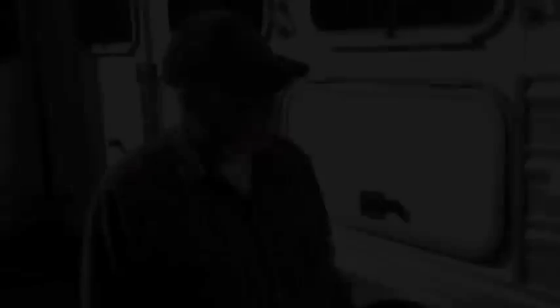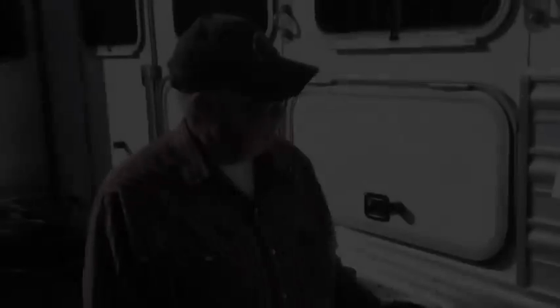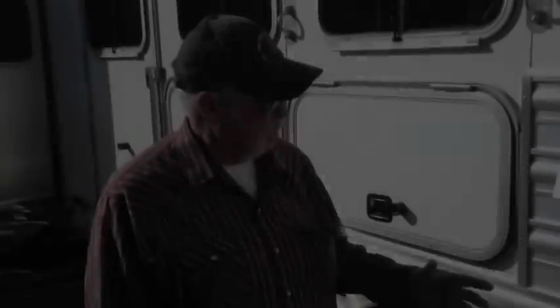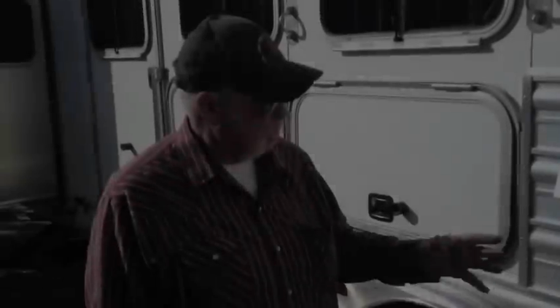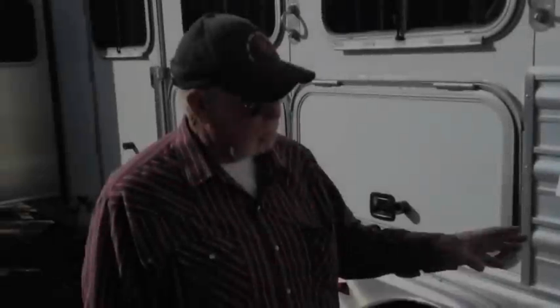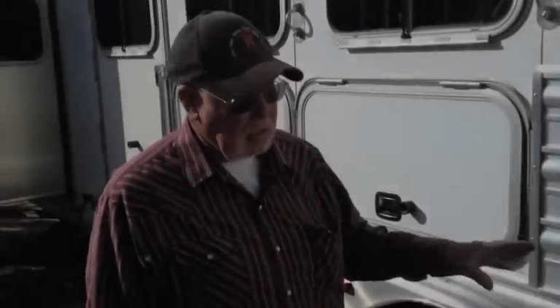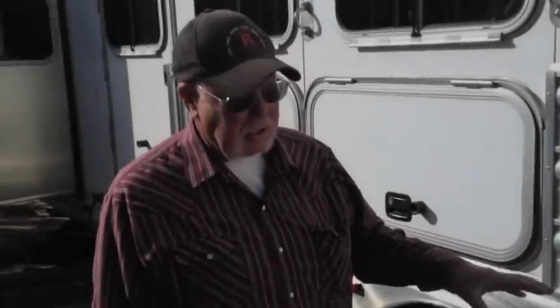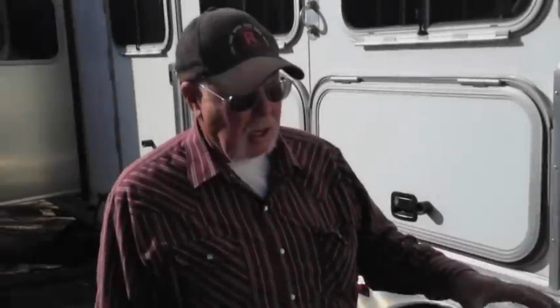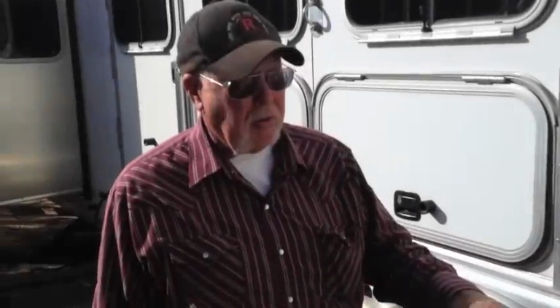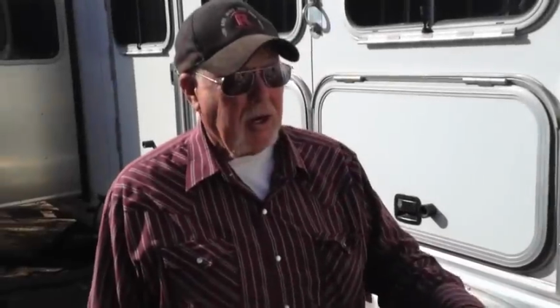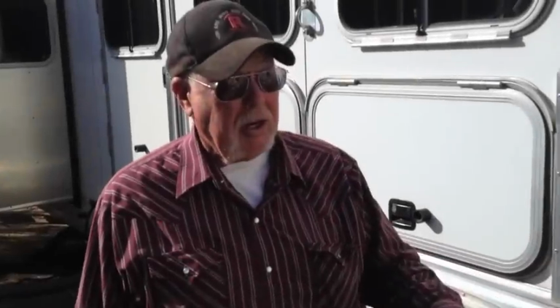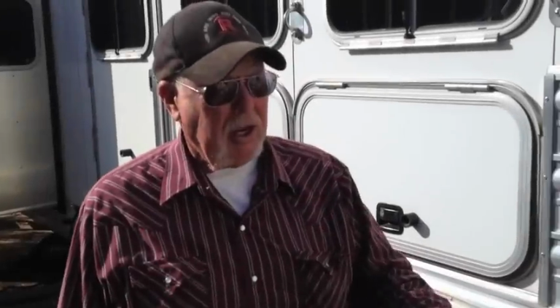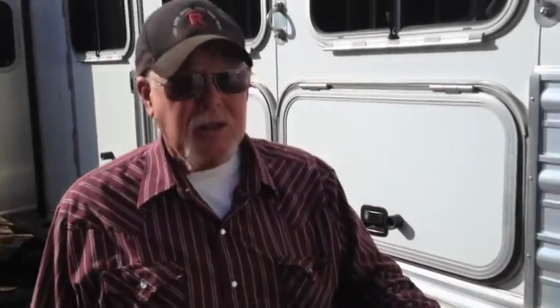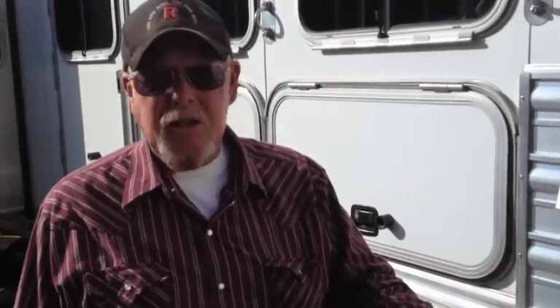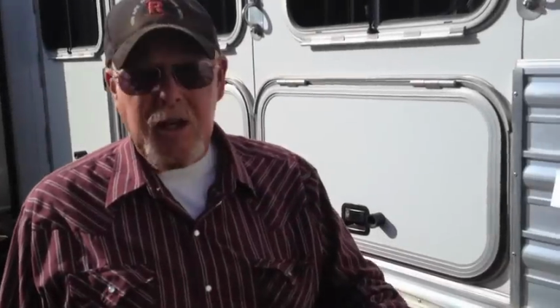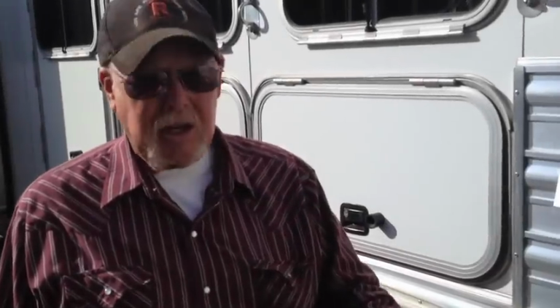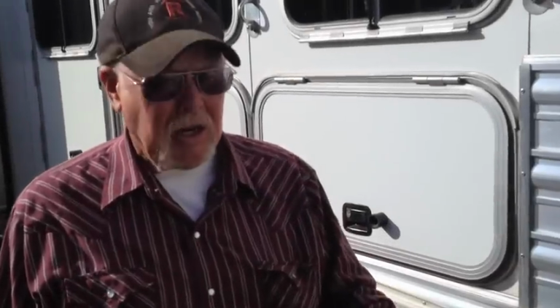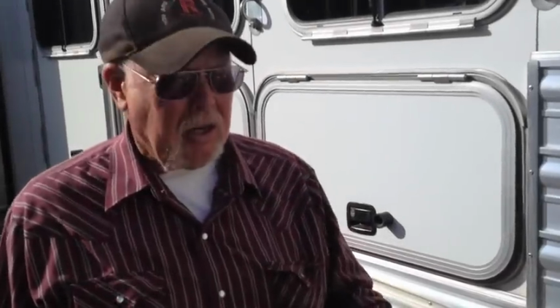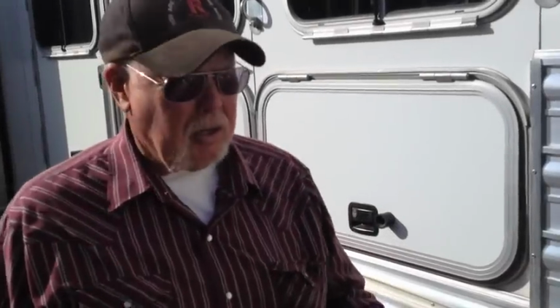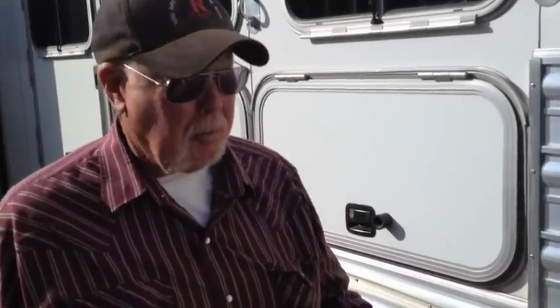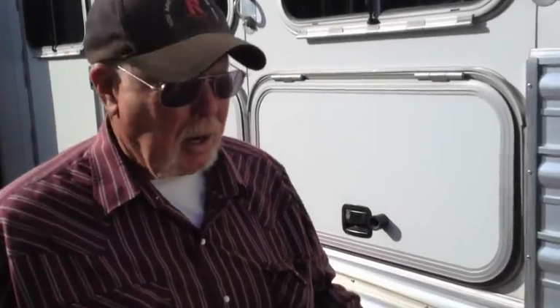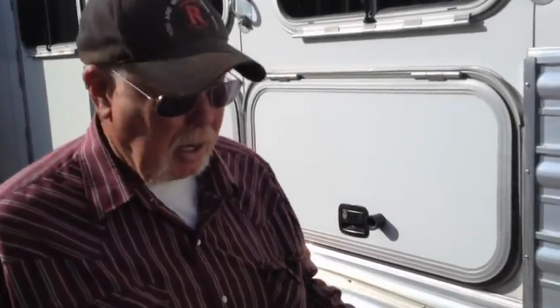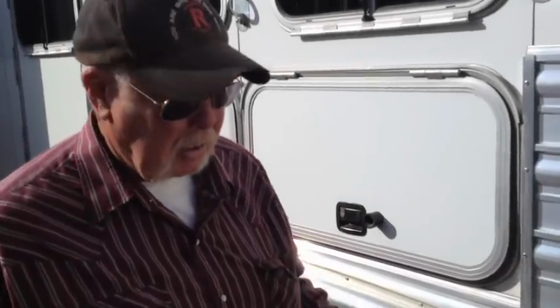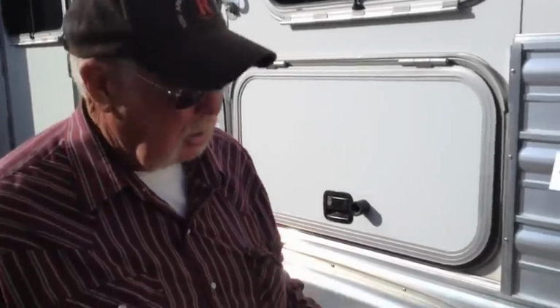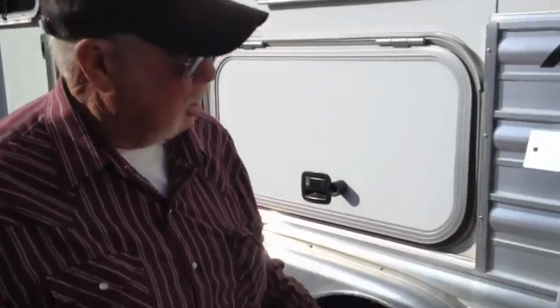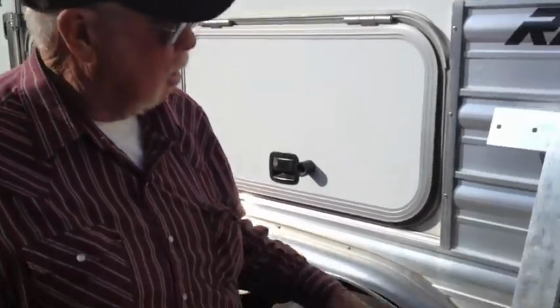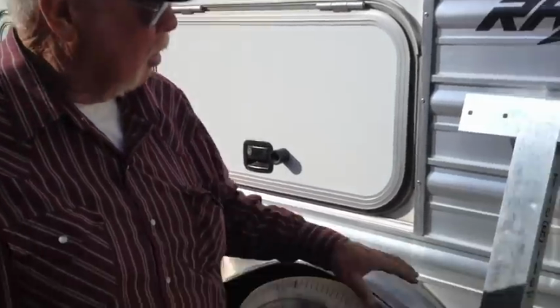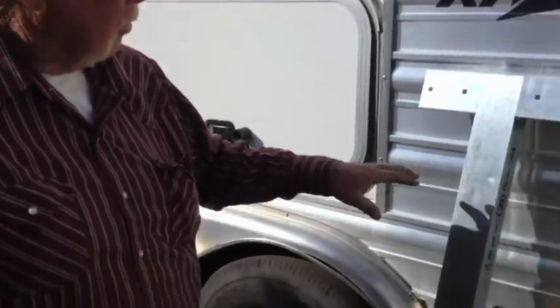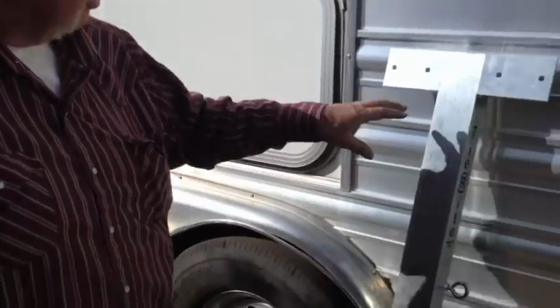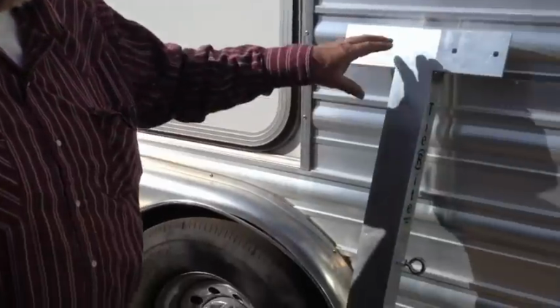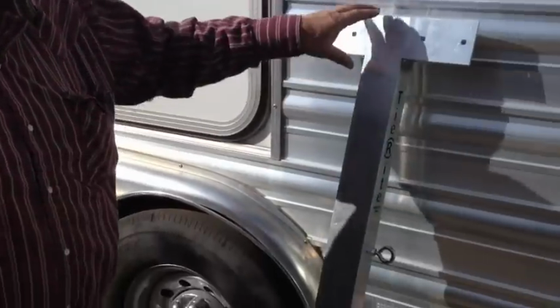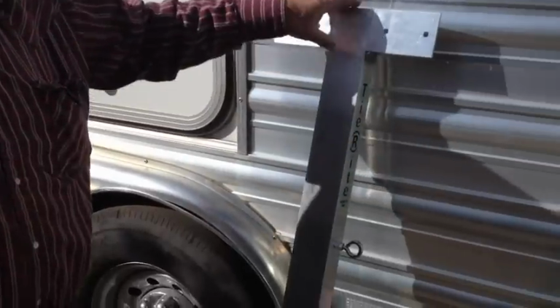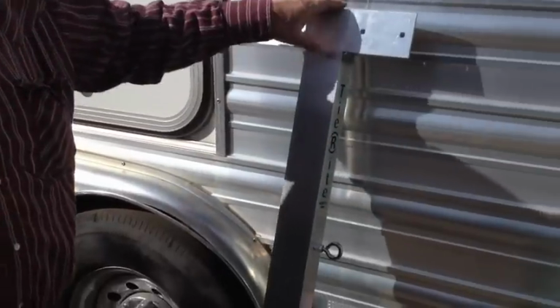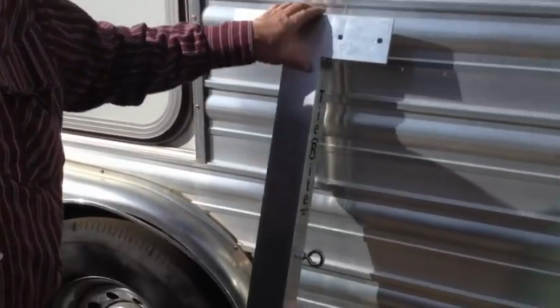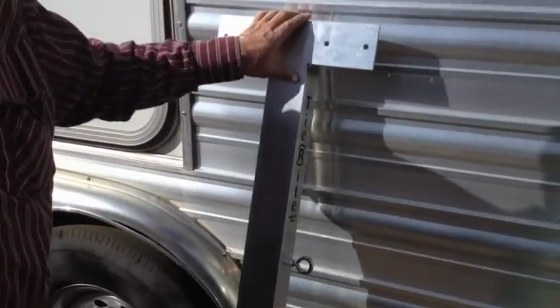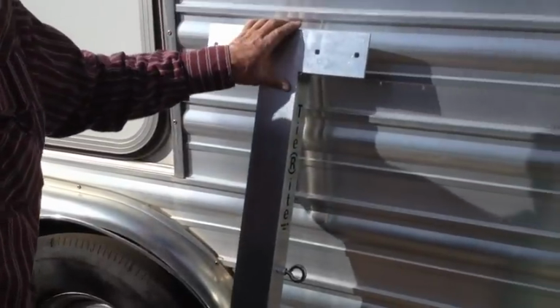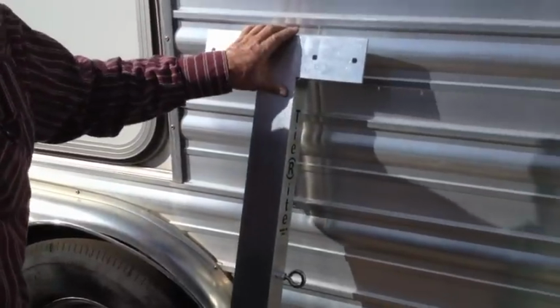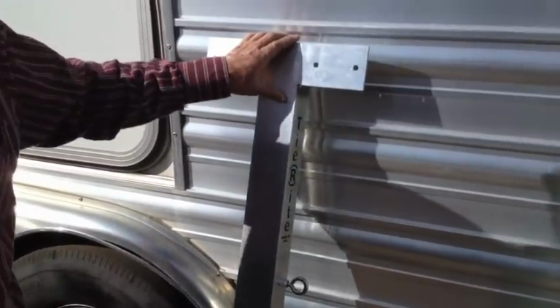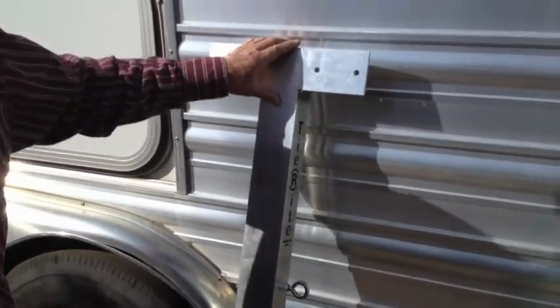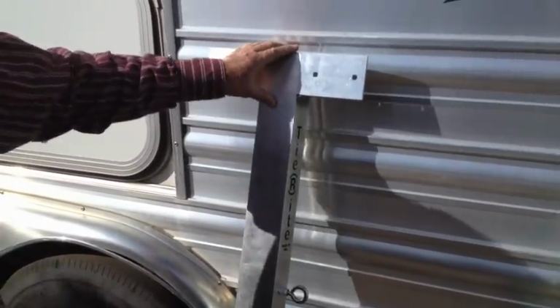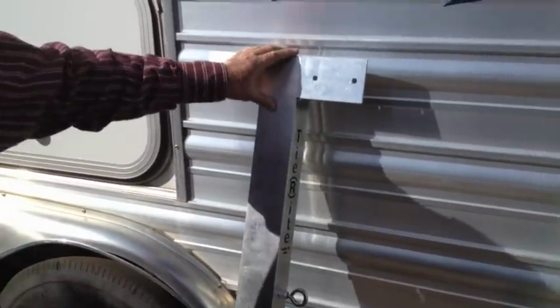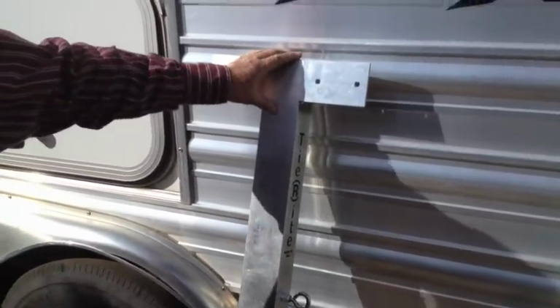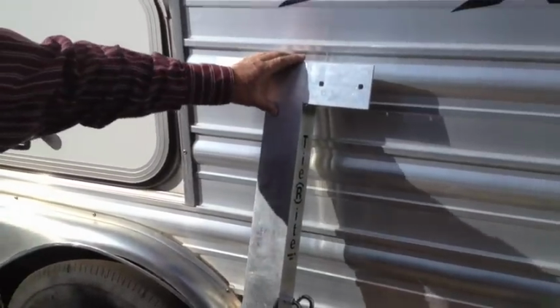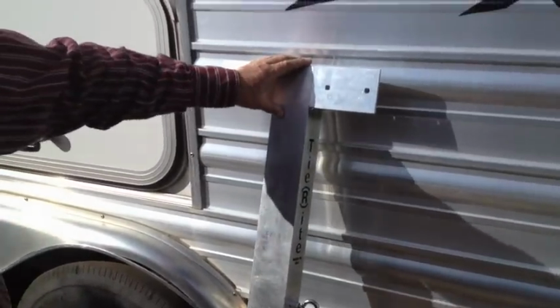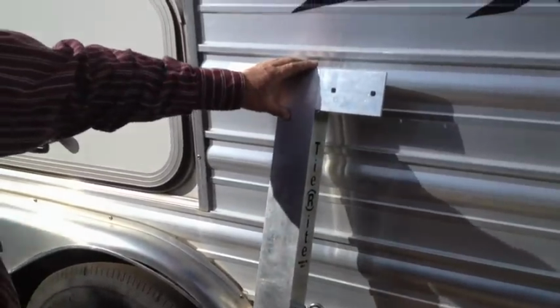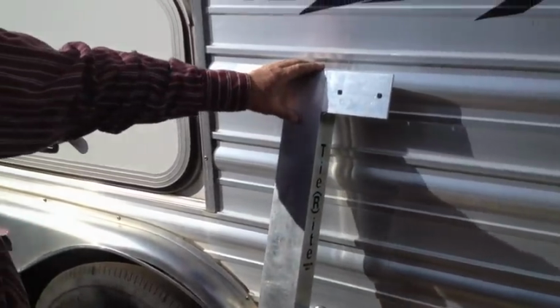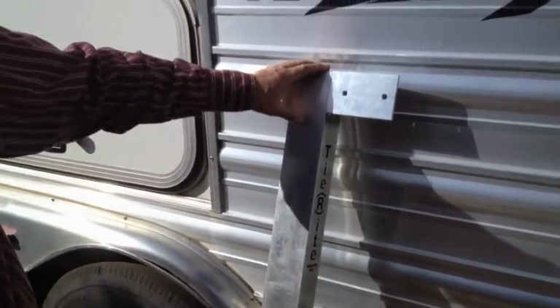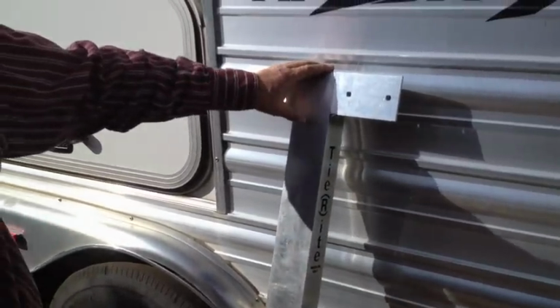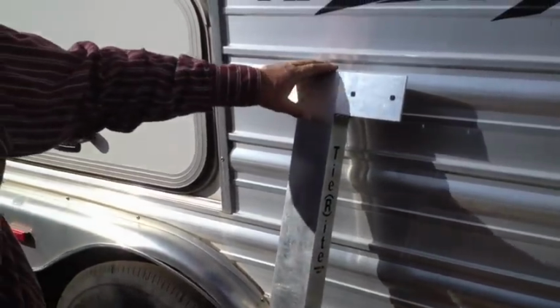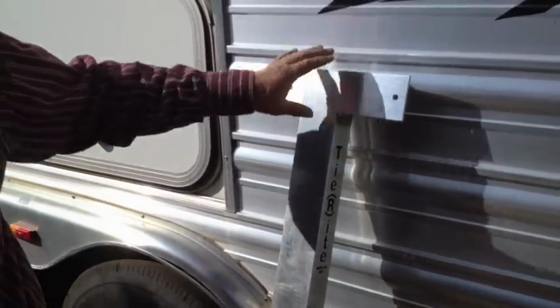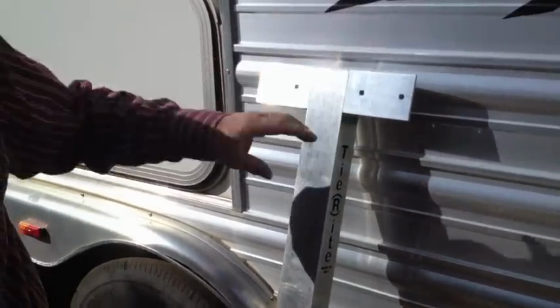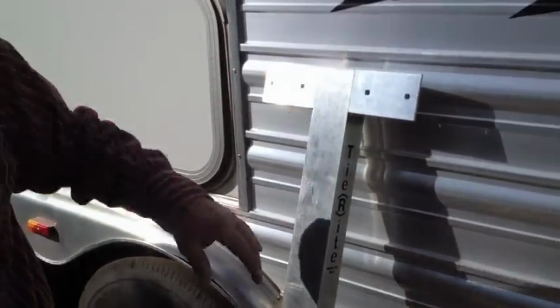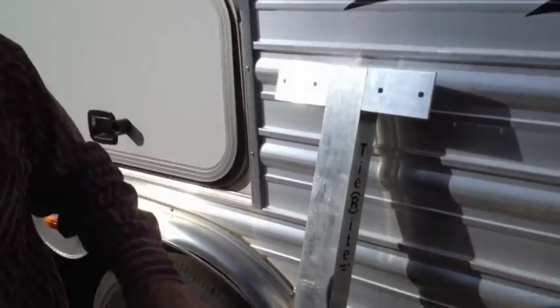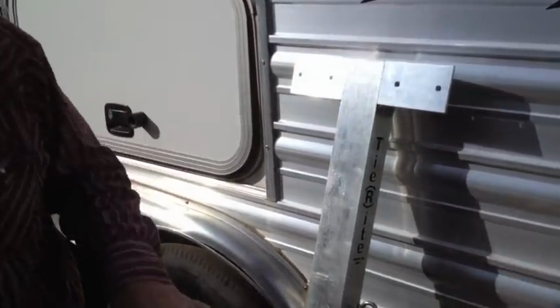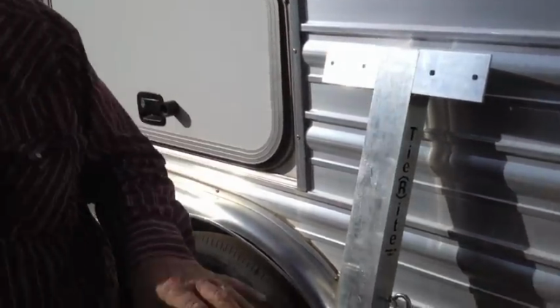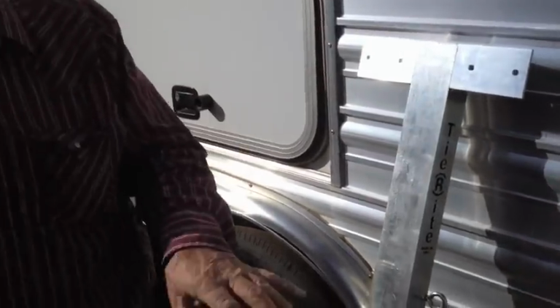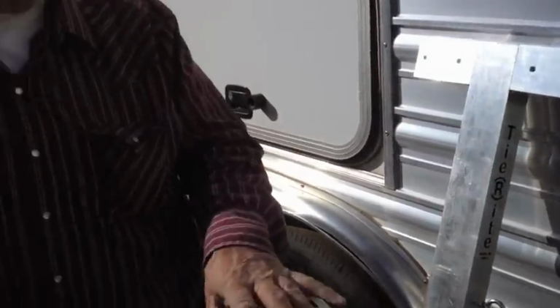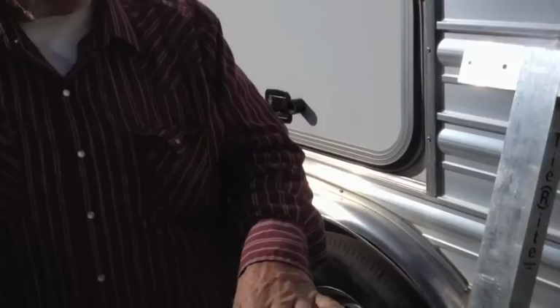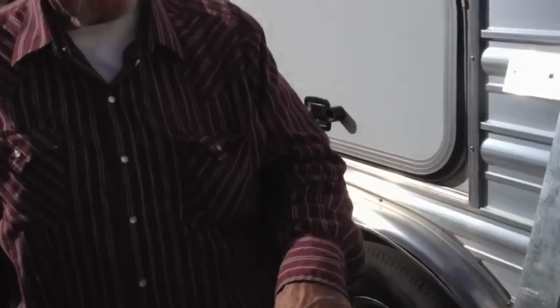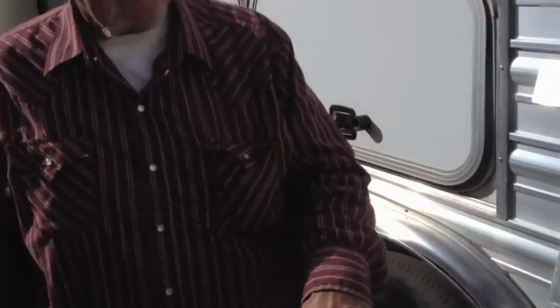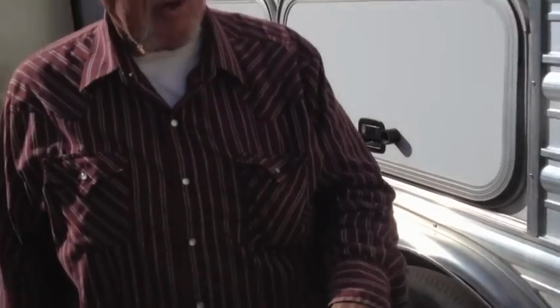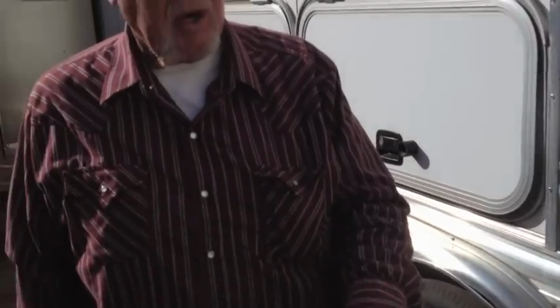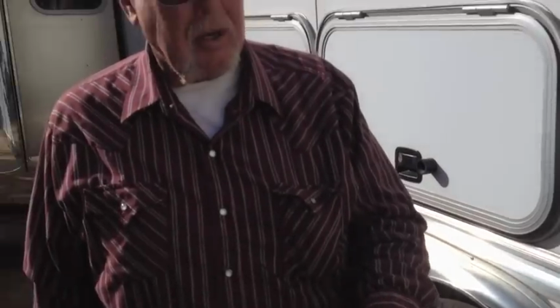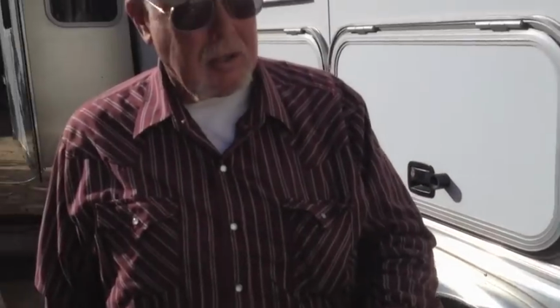This is the Tie Right as you take it out of your box. You'll have the basic Tie Right plus a lot of extra parts.